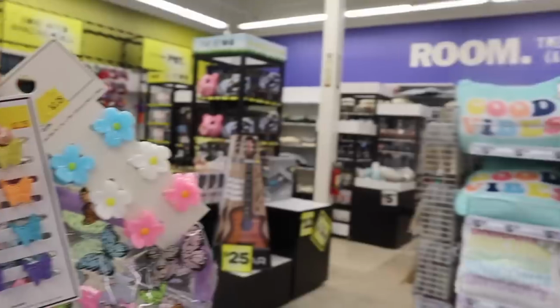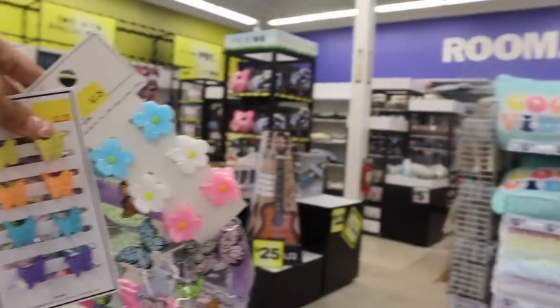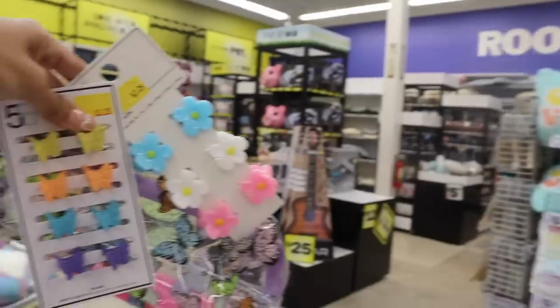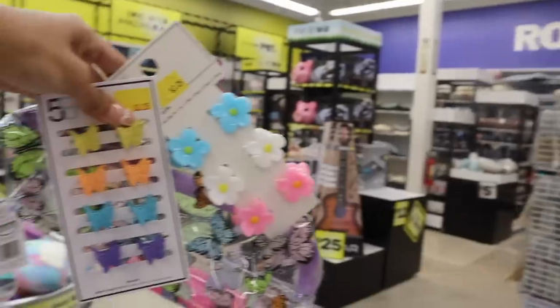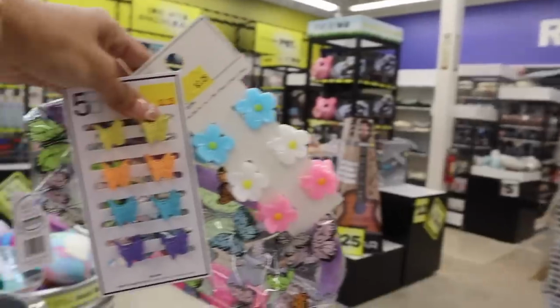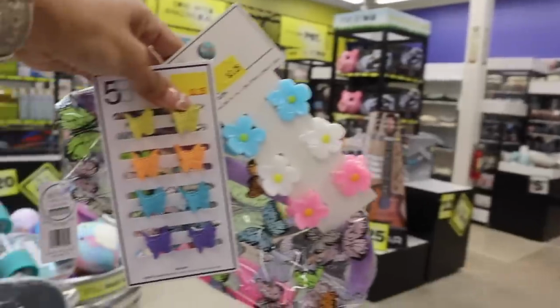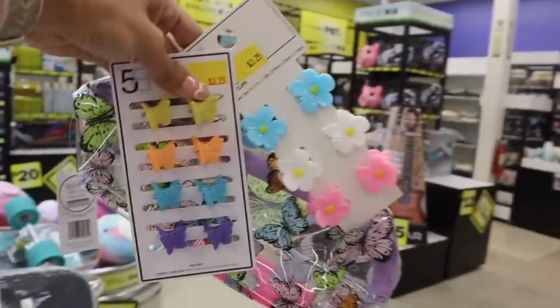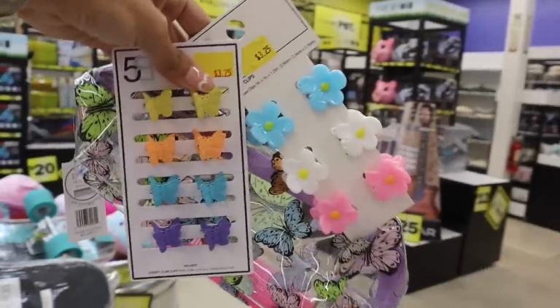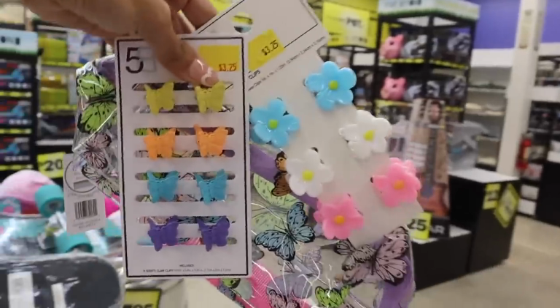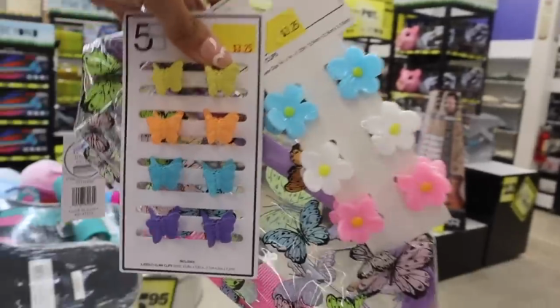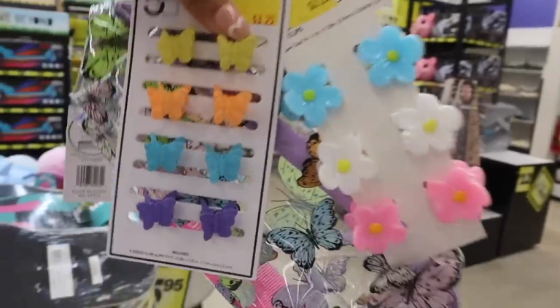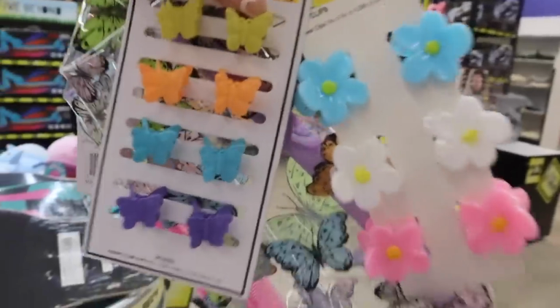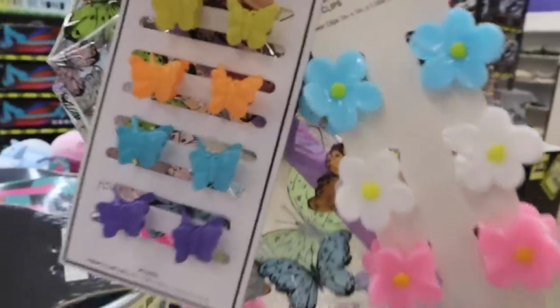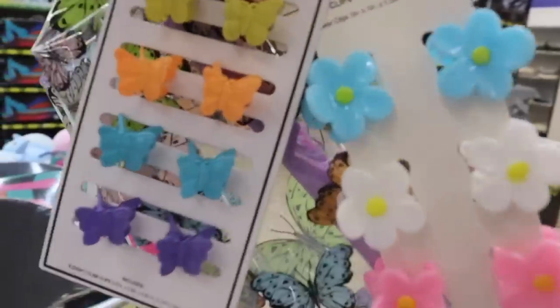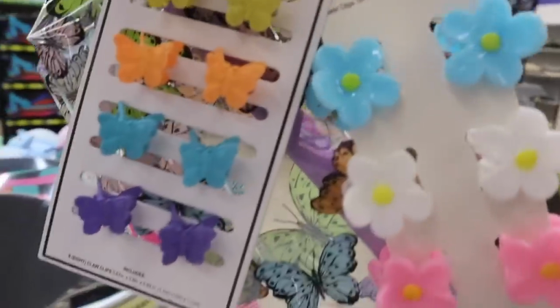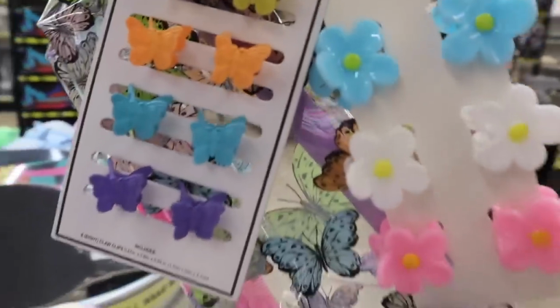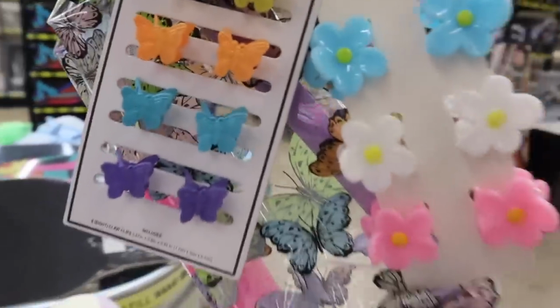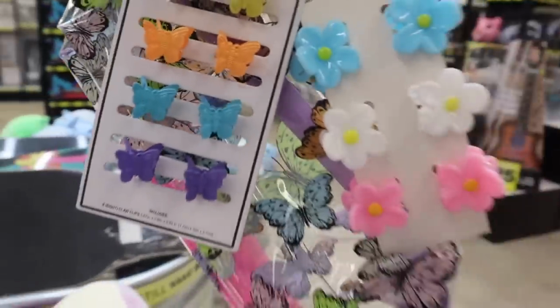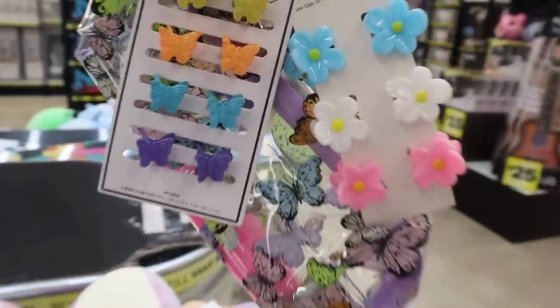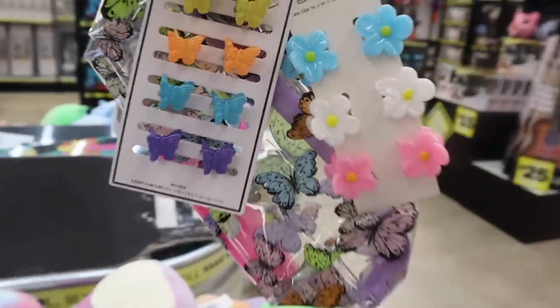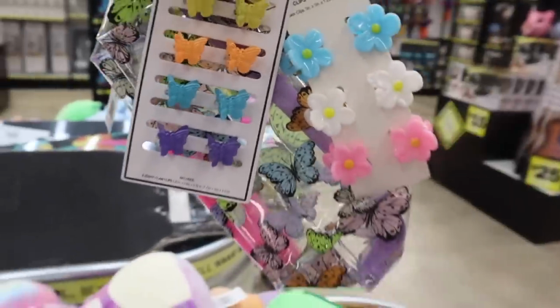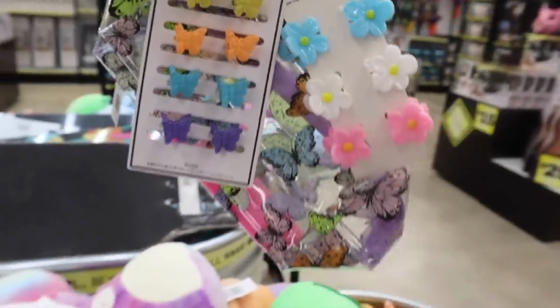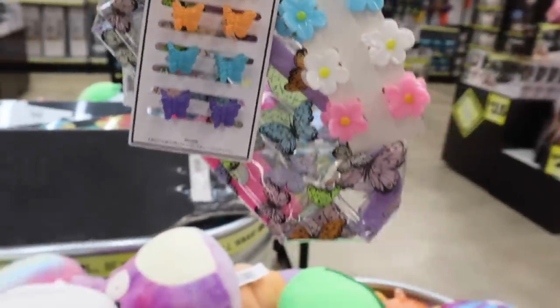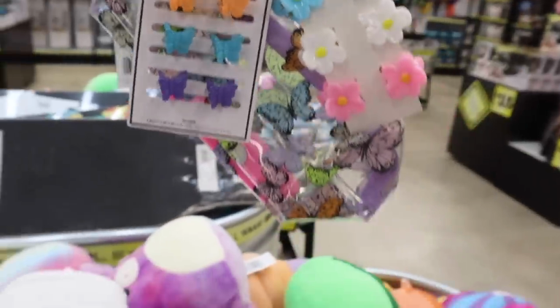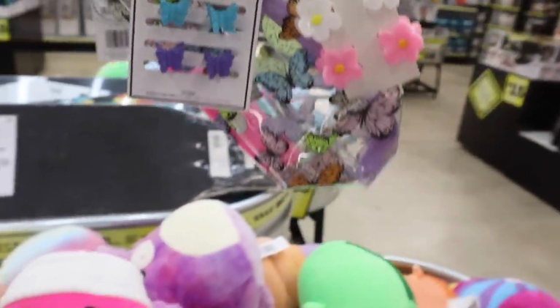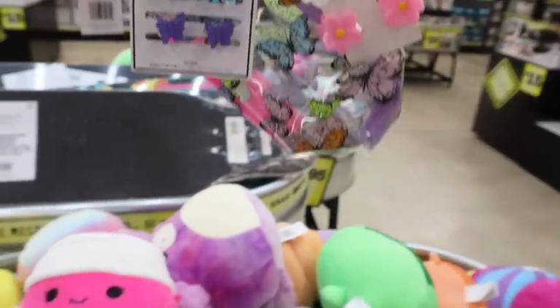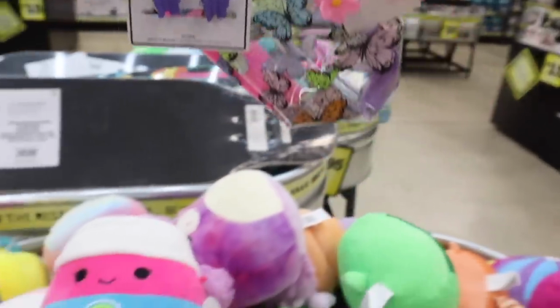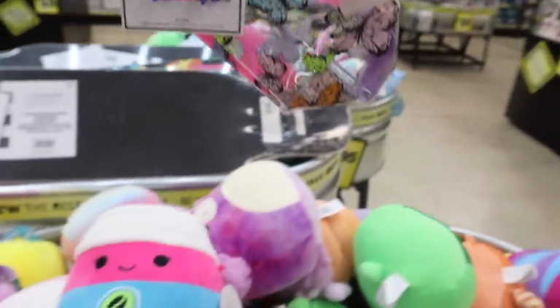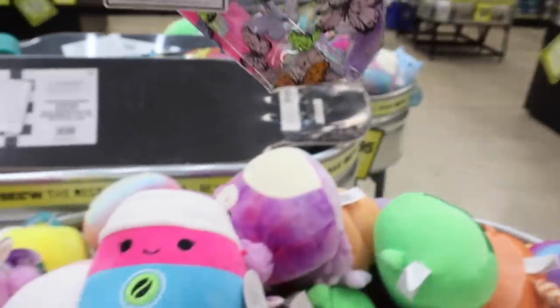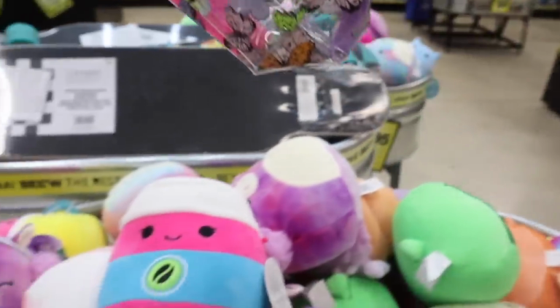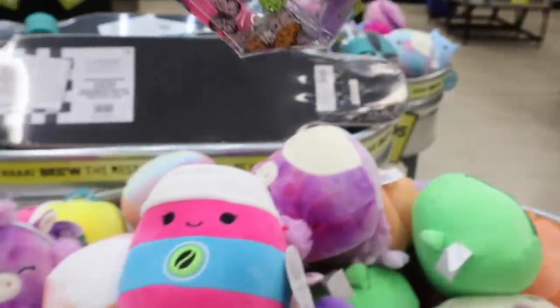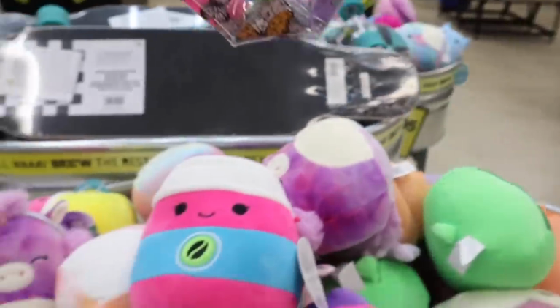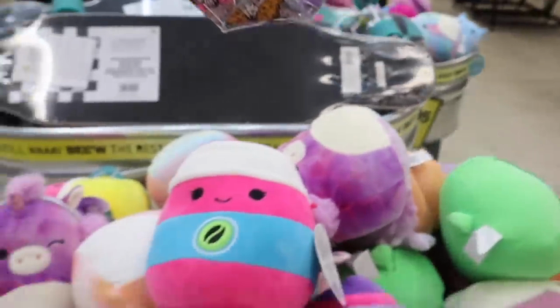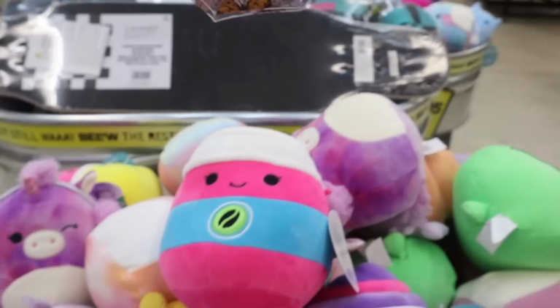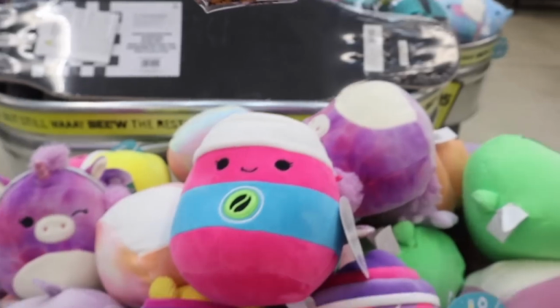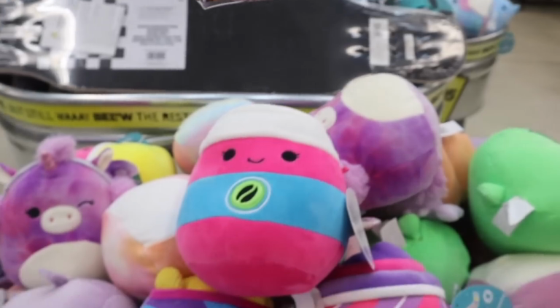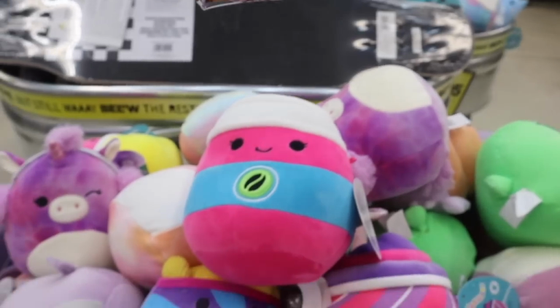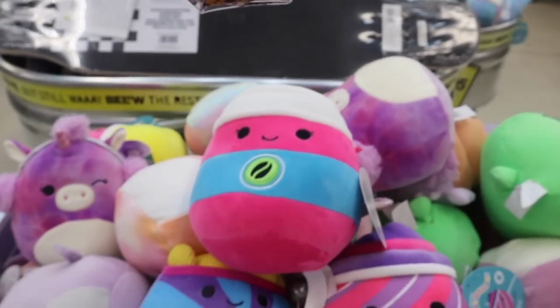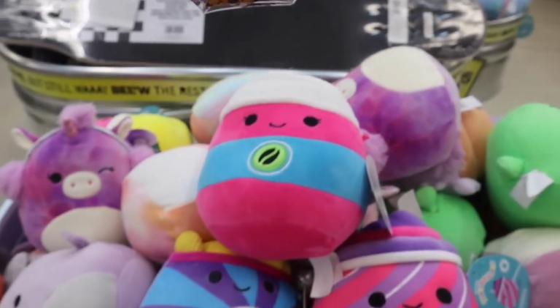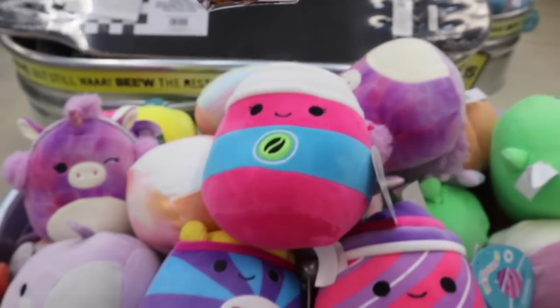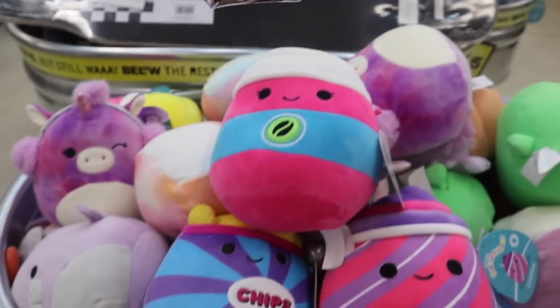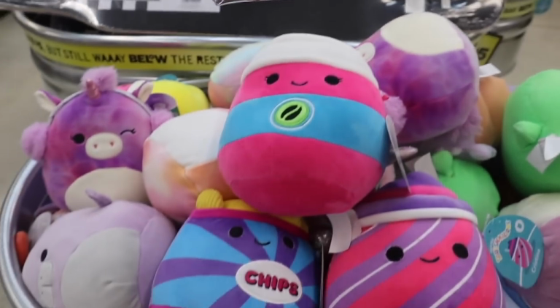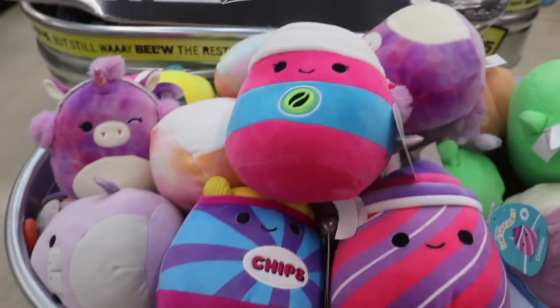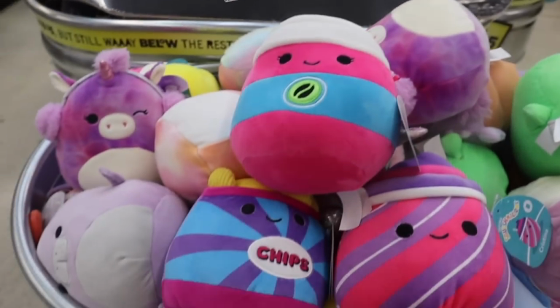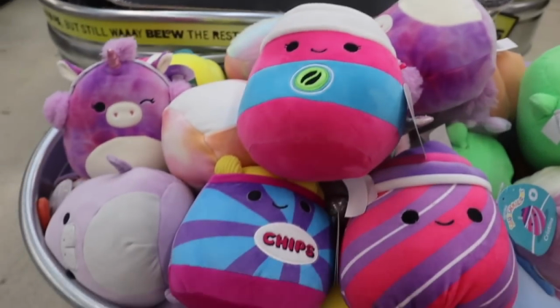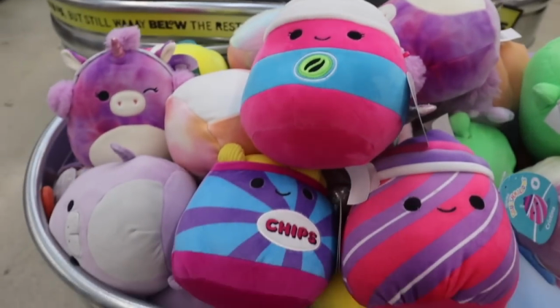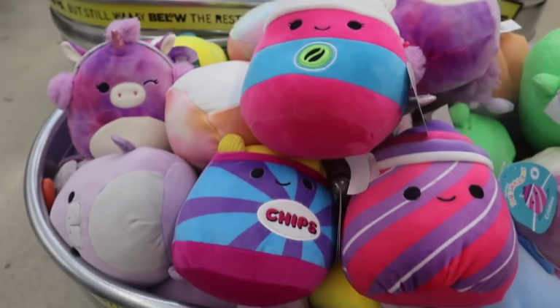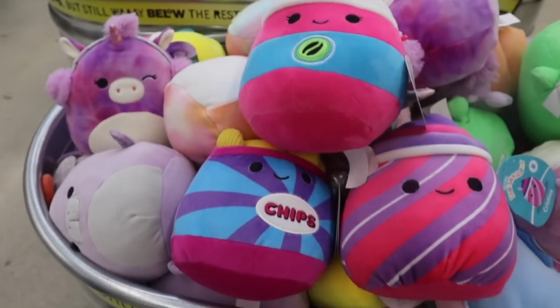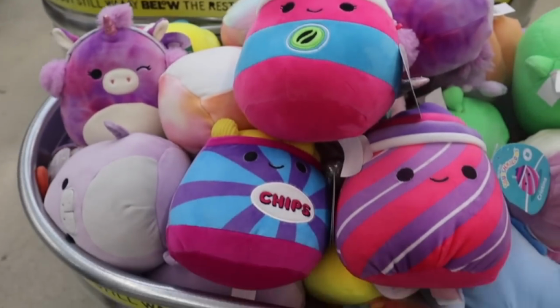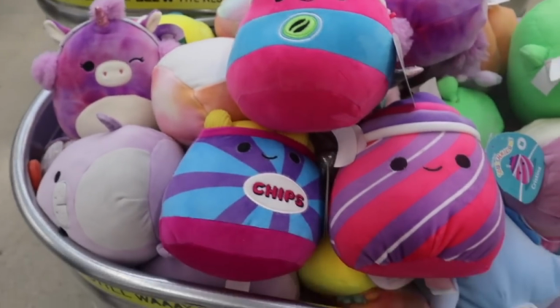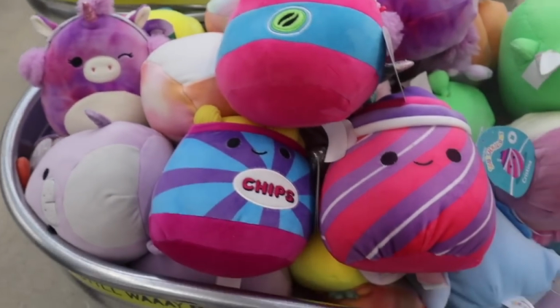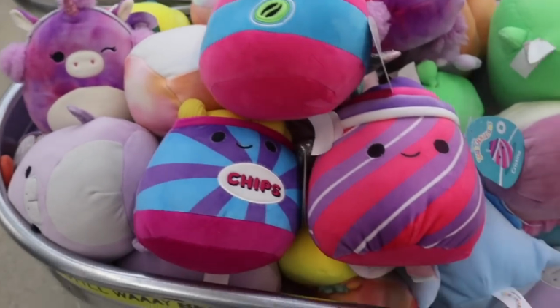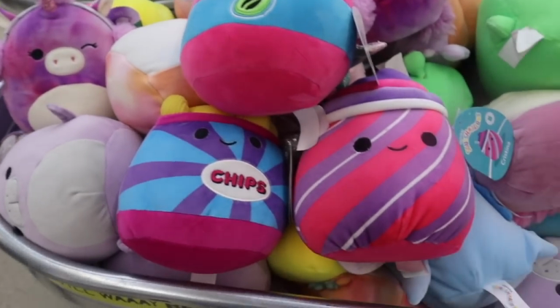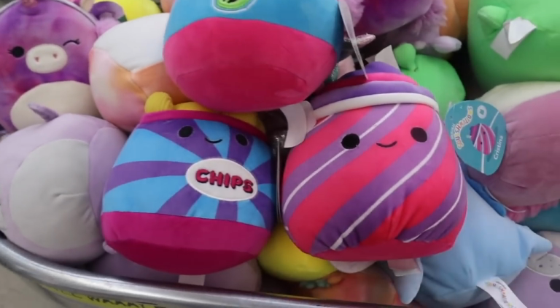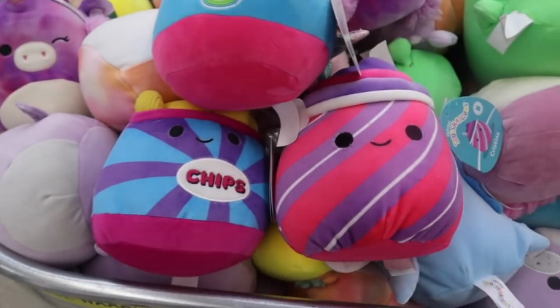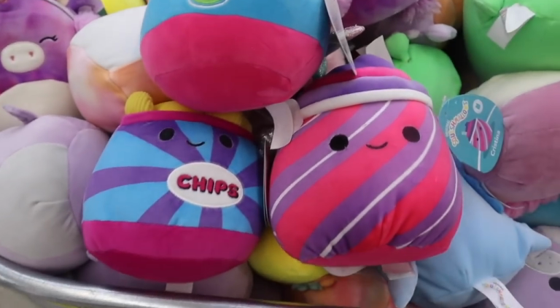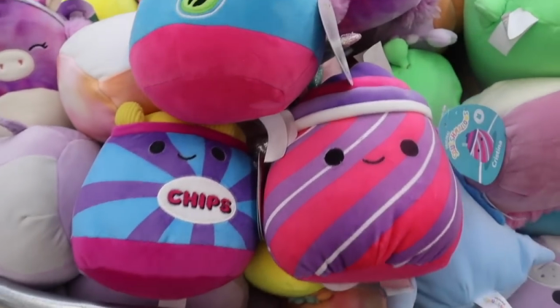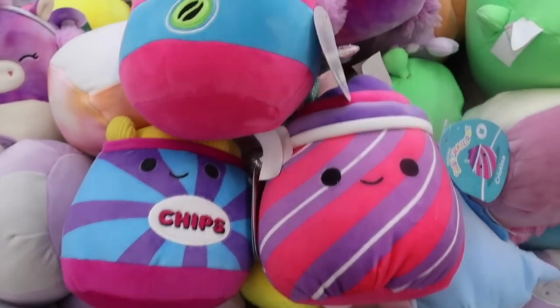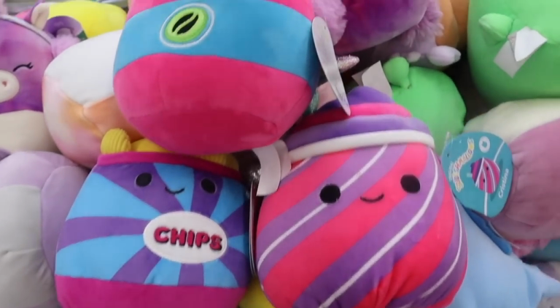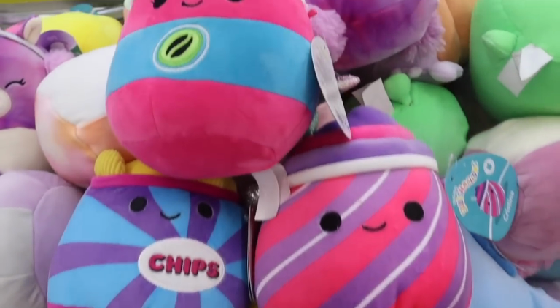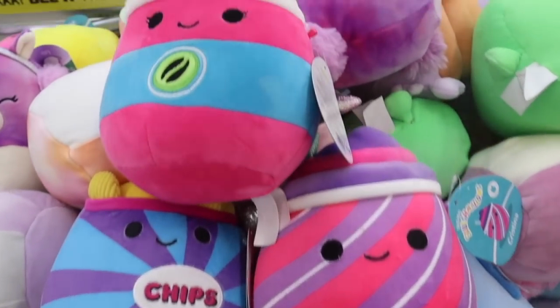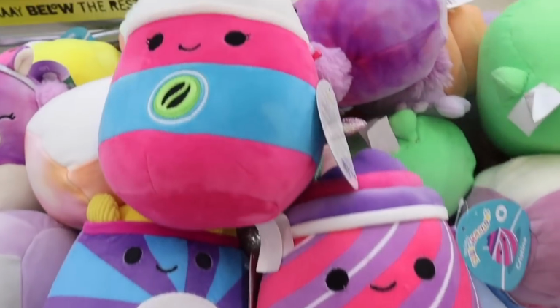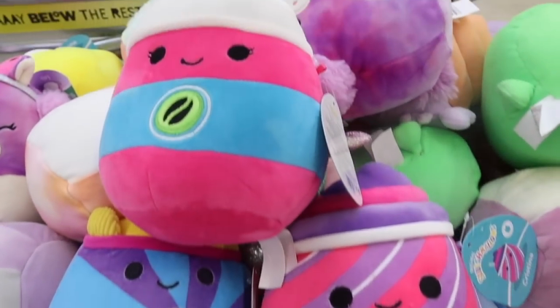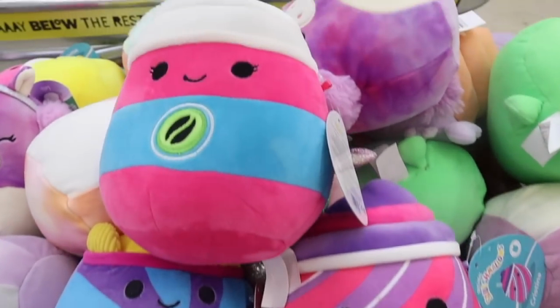I just made it to the biggest Five Below and we have $500 to spend. Look what I just found — a bunch of Squishimals!